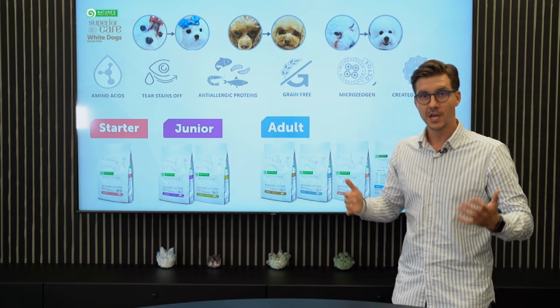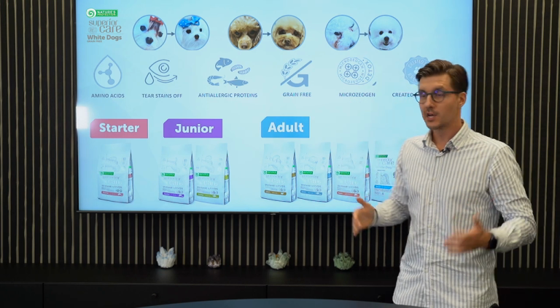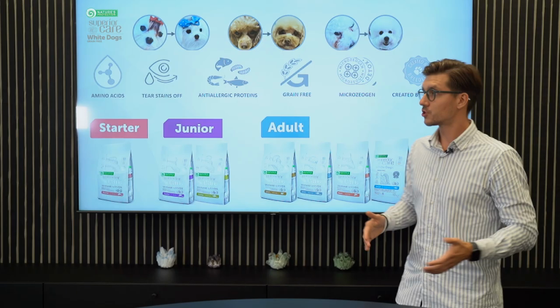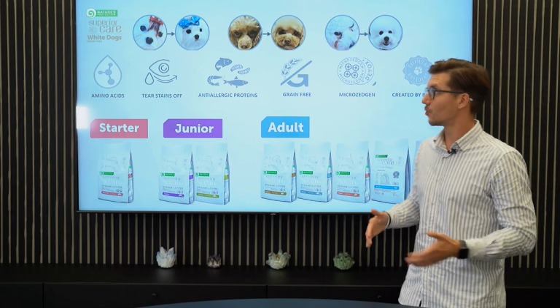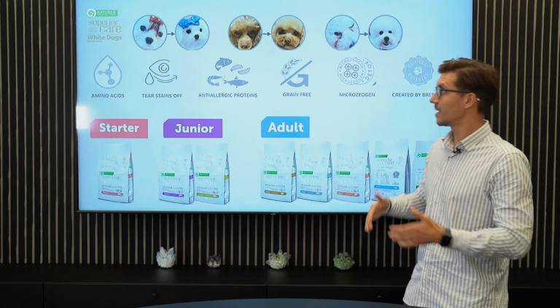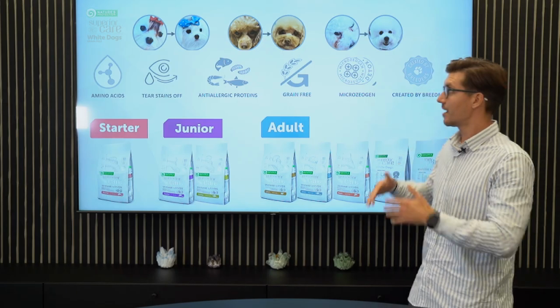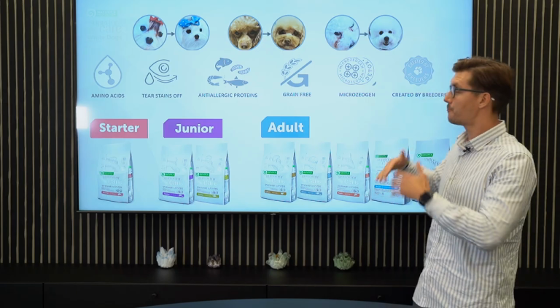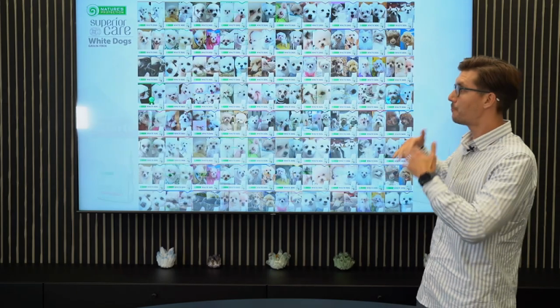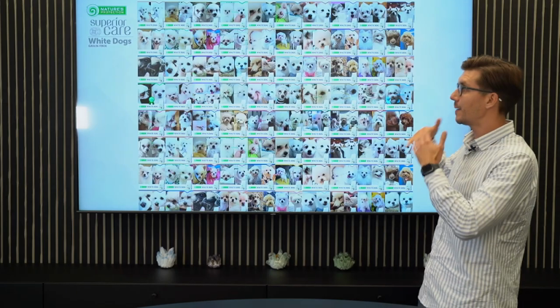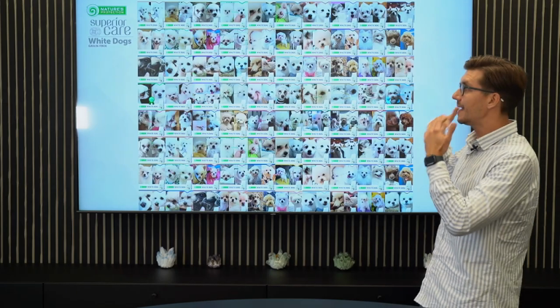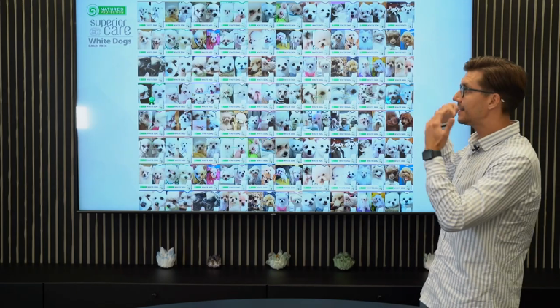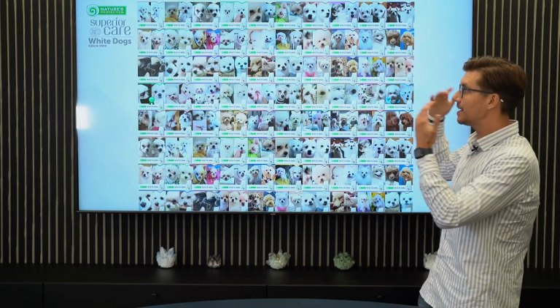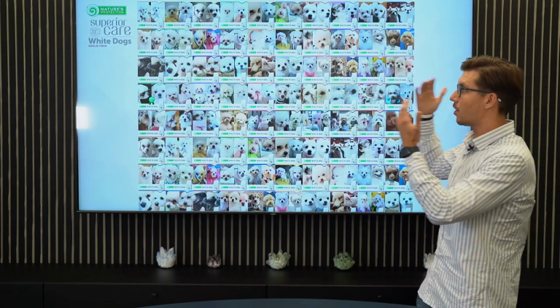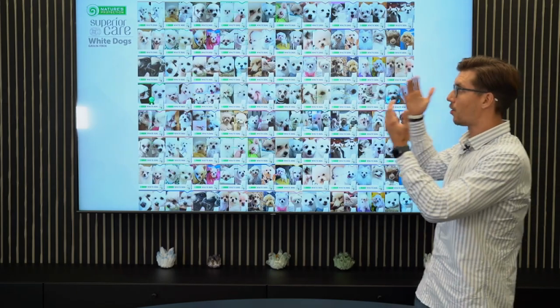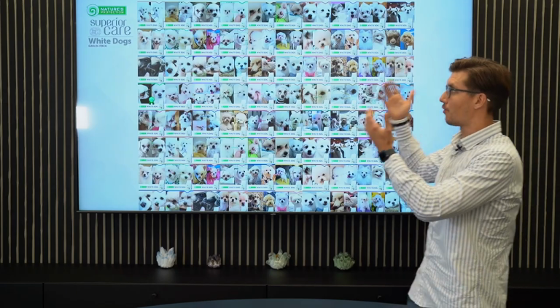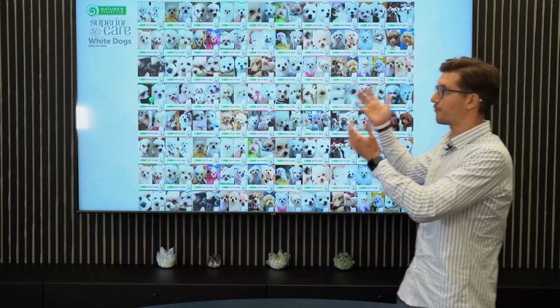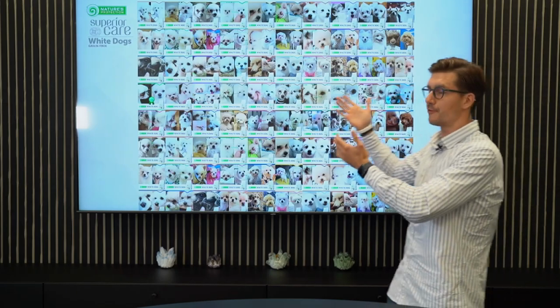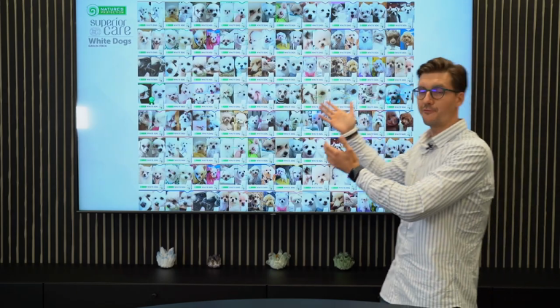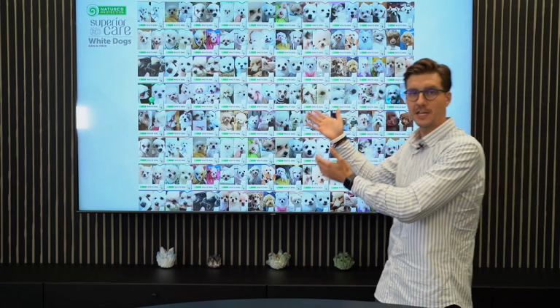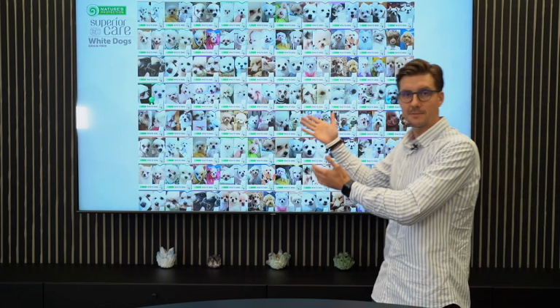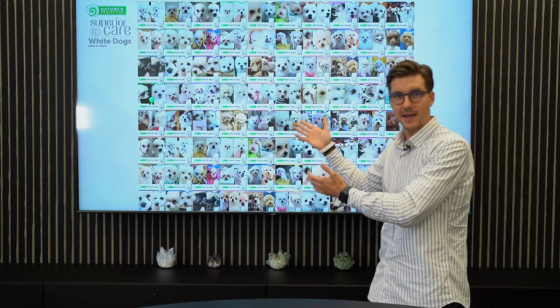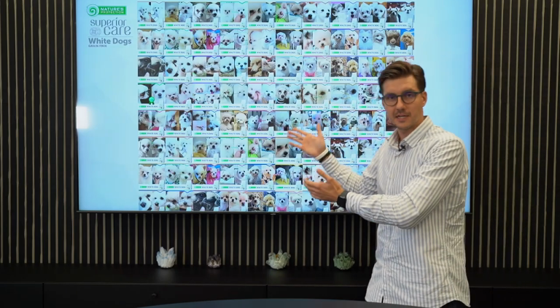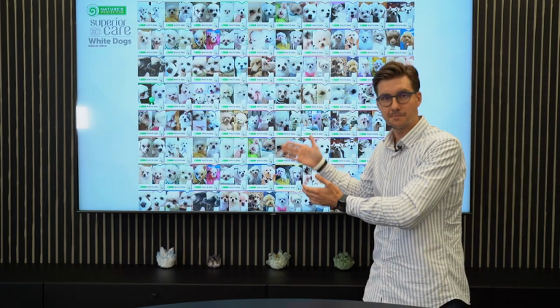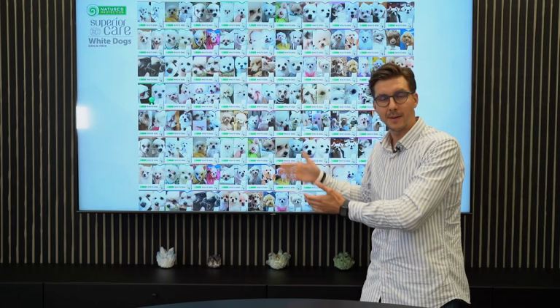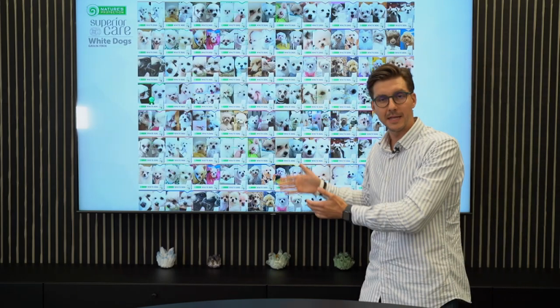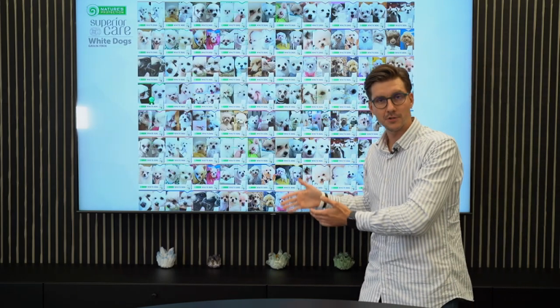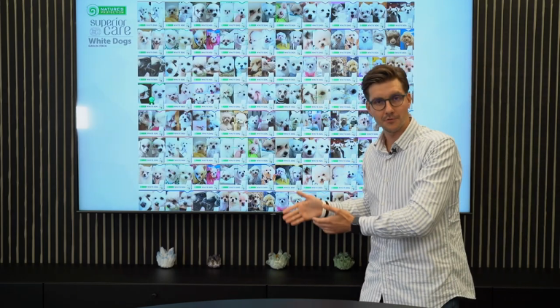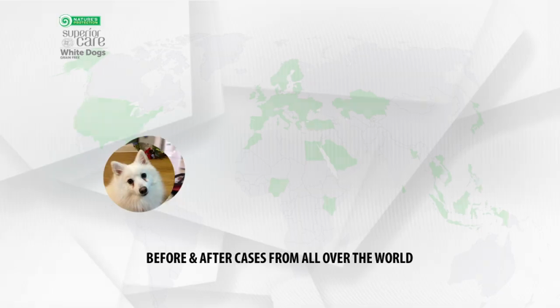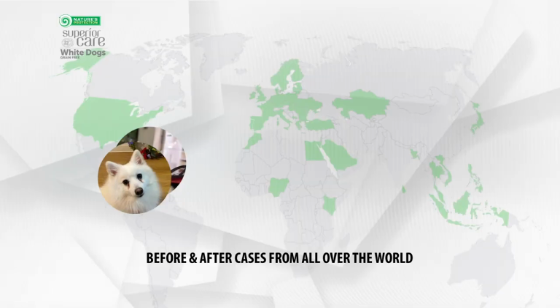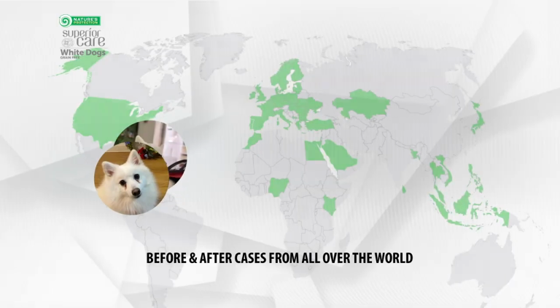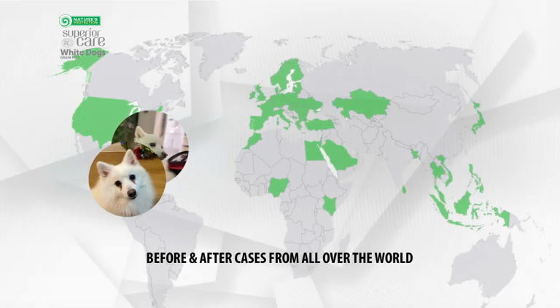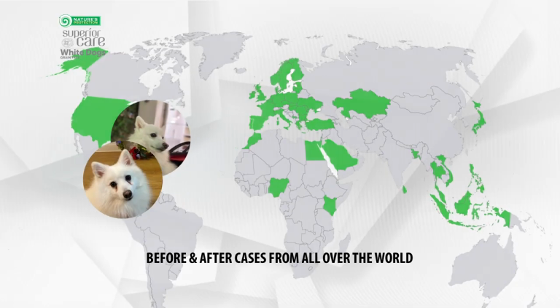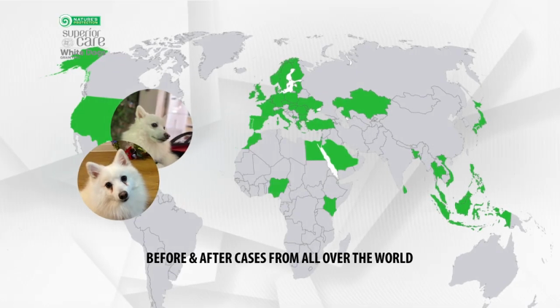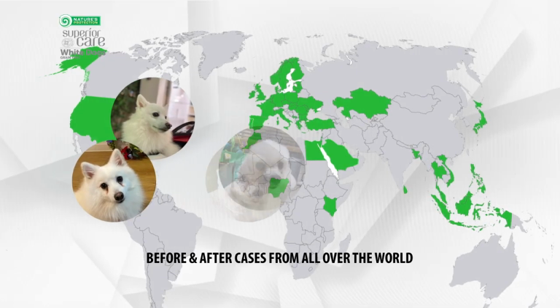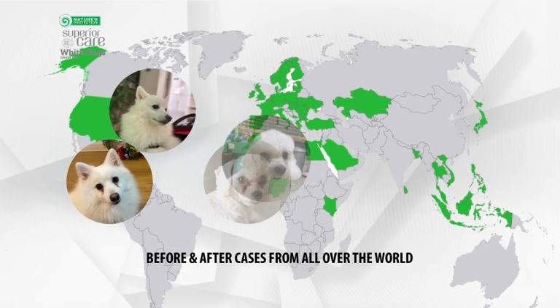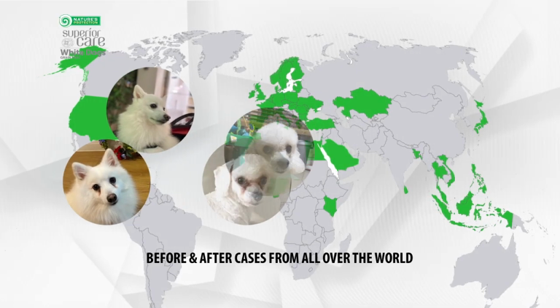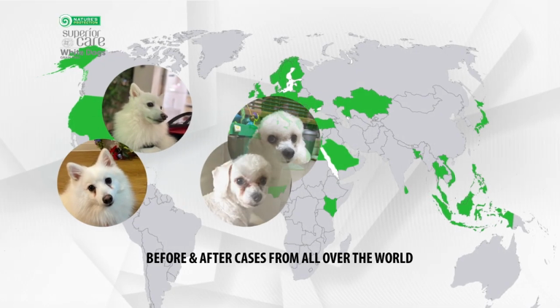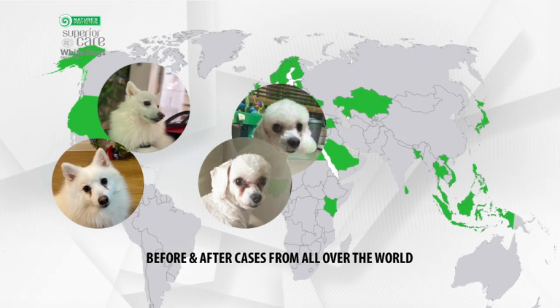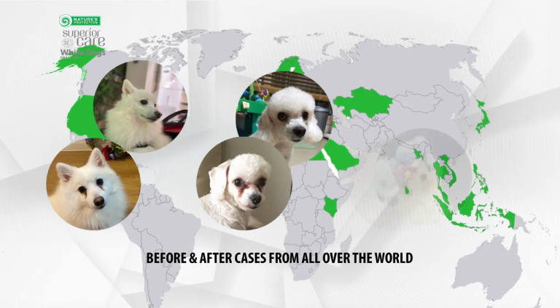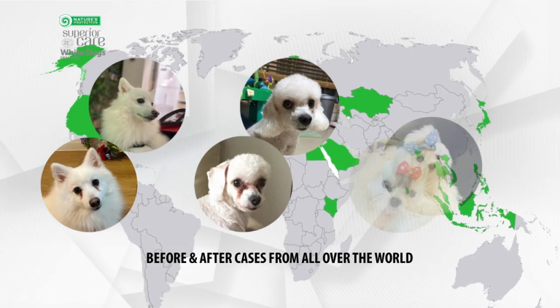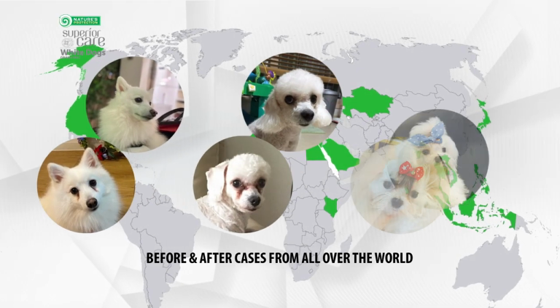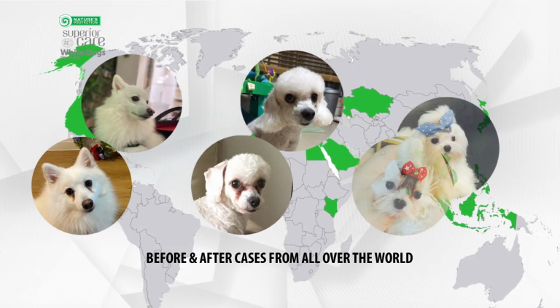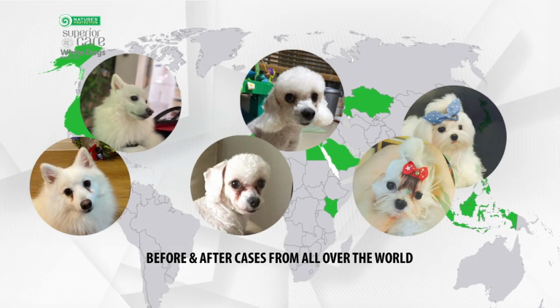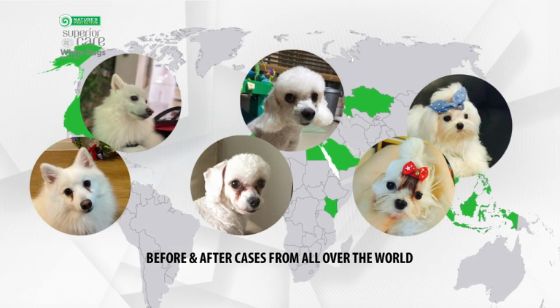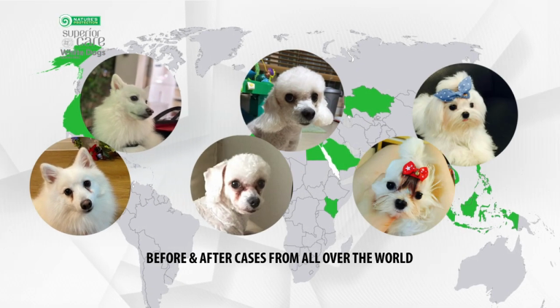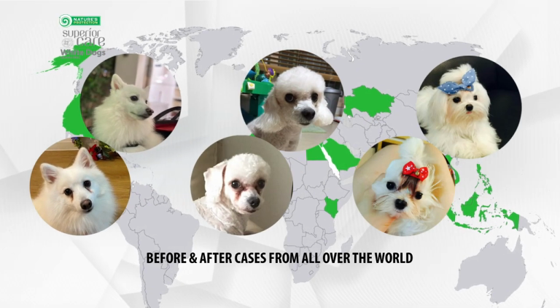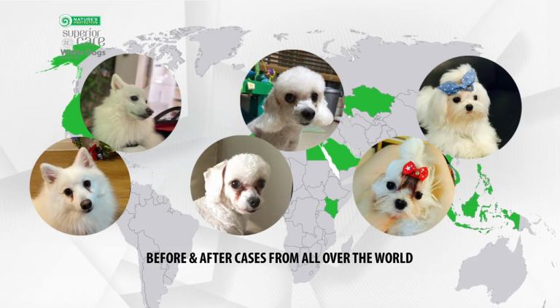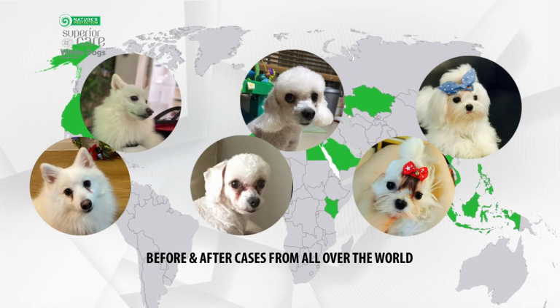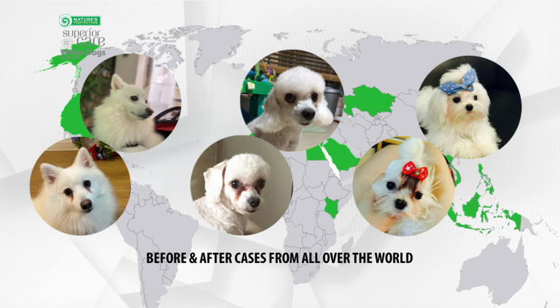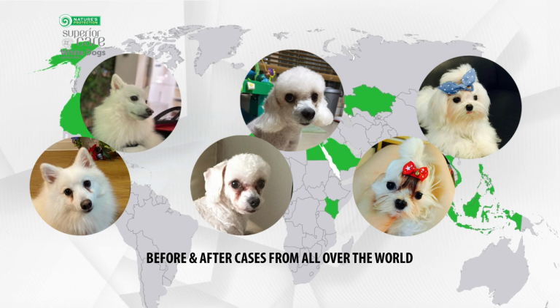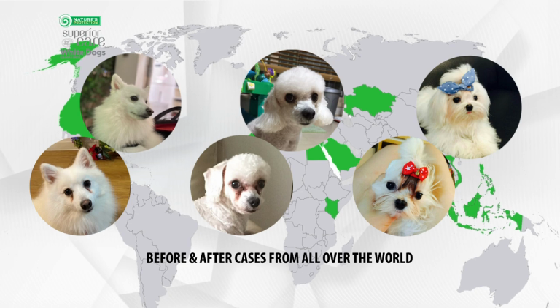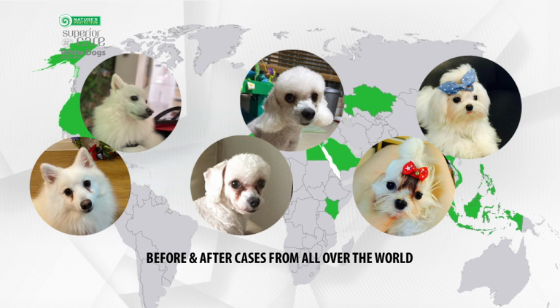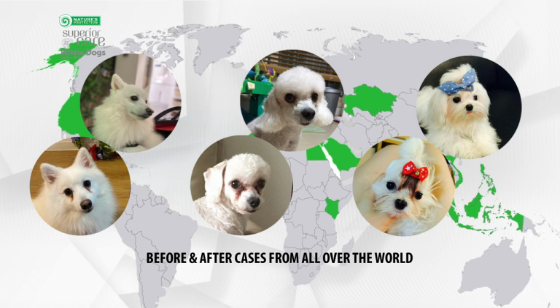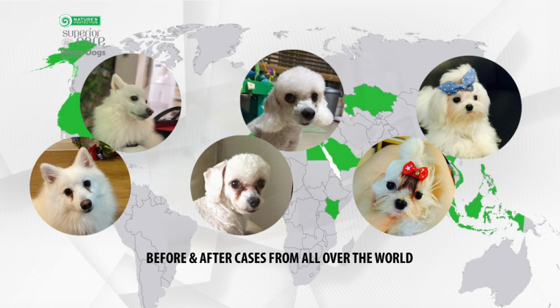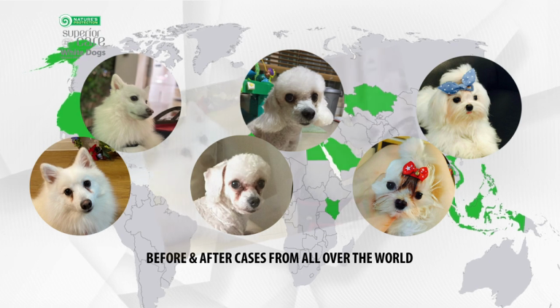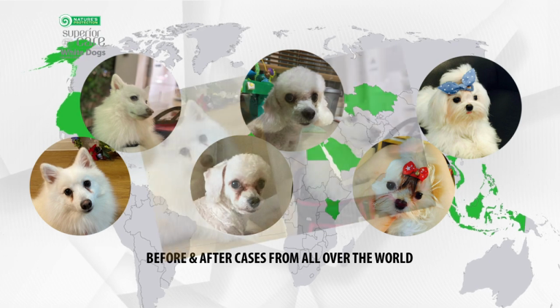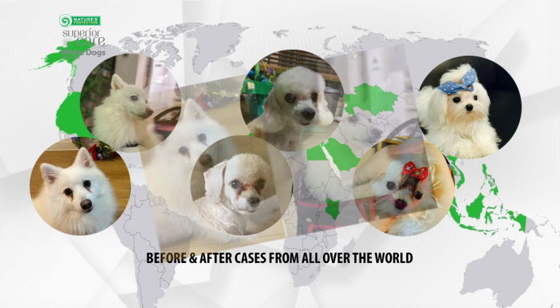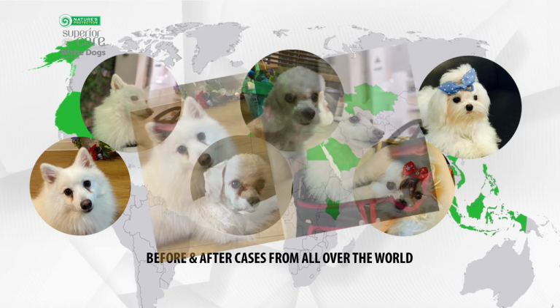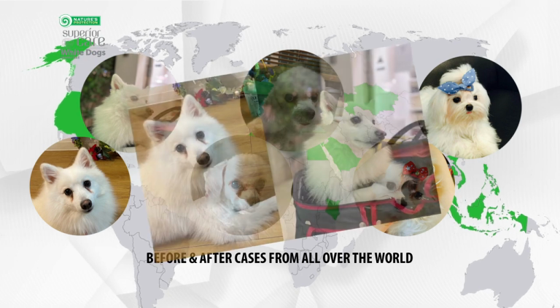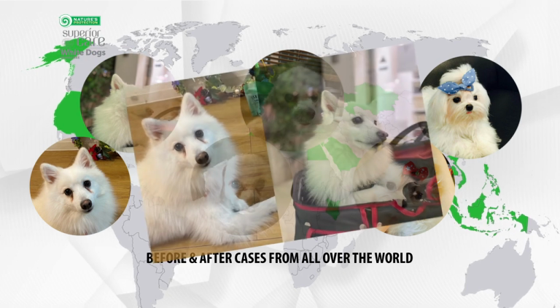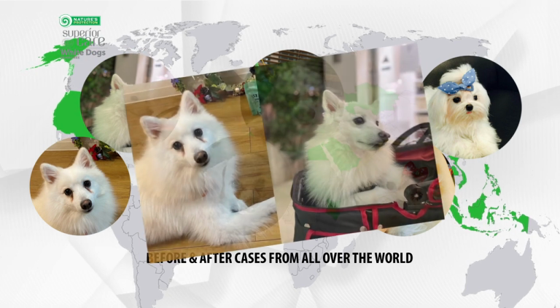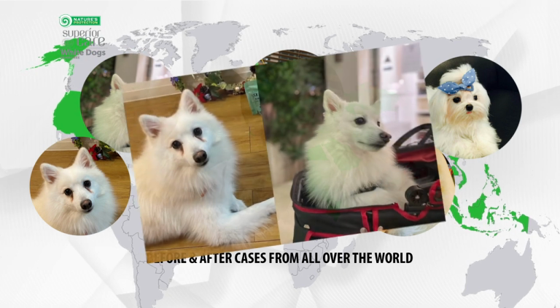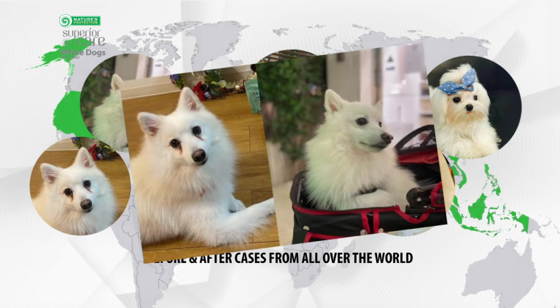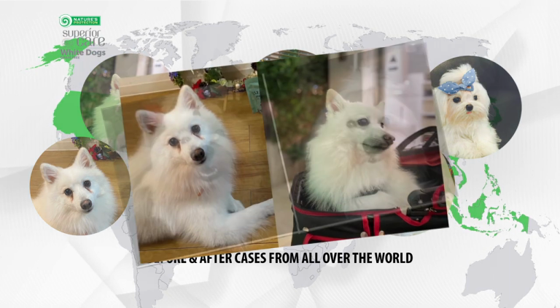So we have plenty of feedbacks and plenty of before and after cases which prove that our product works.